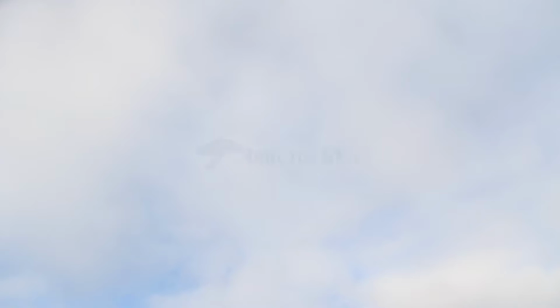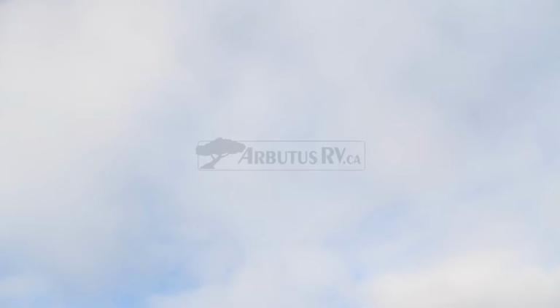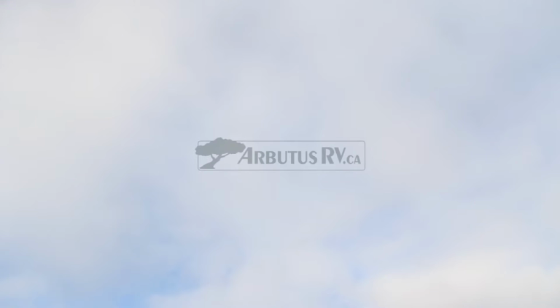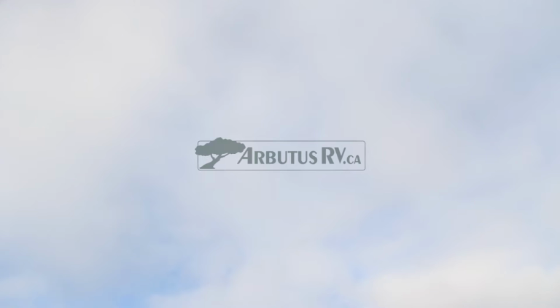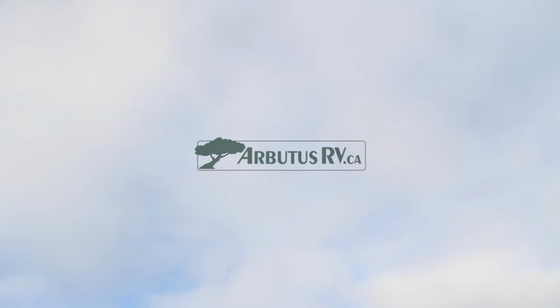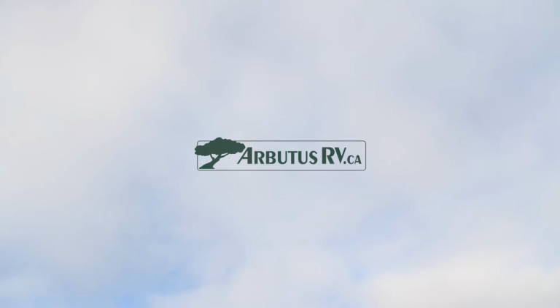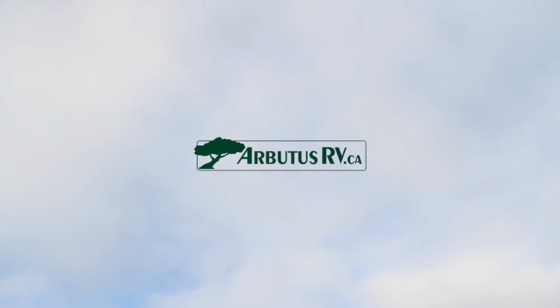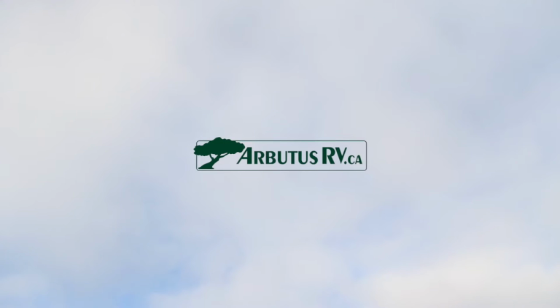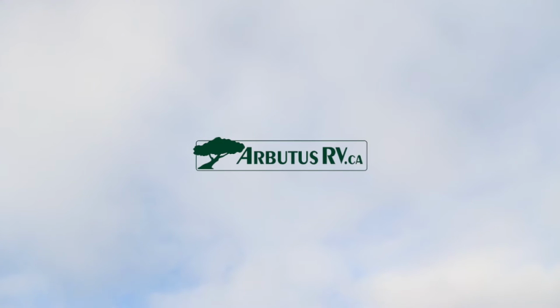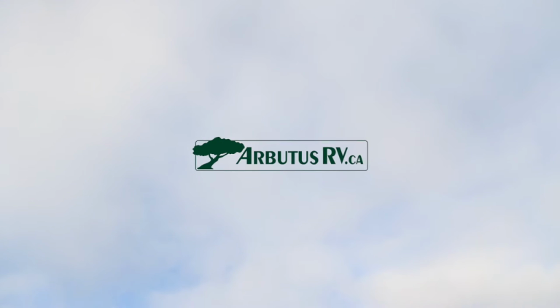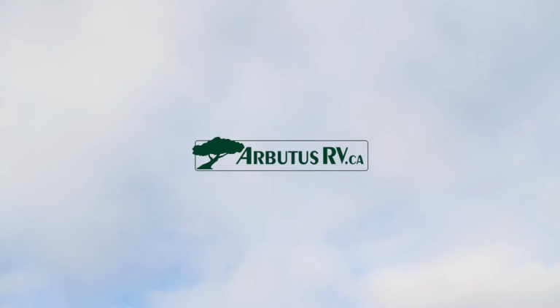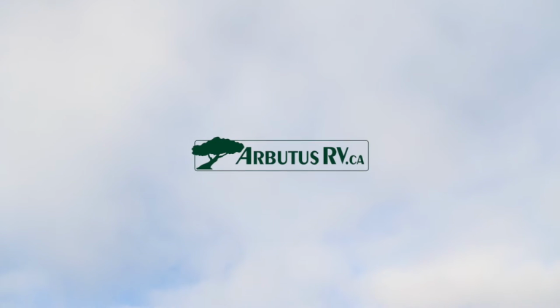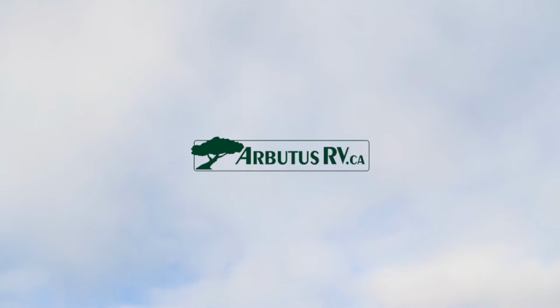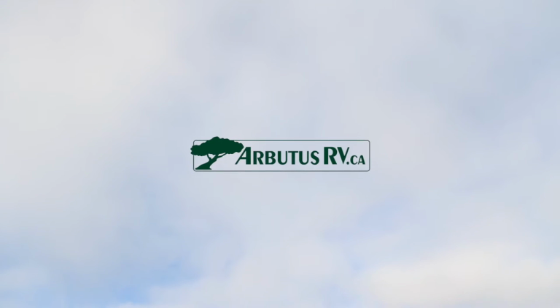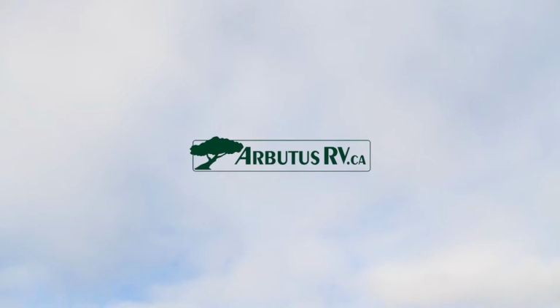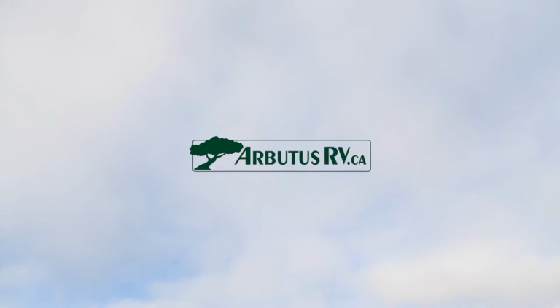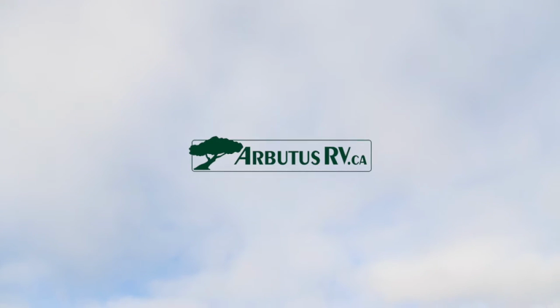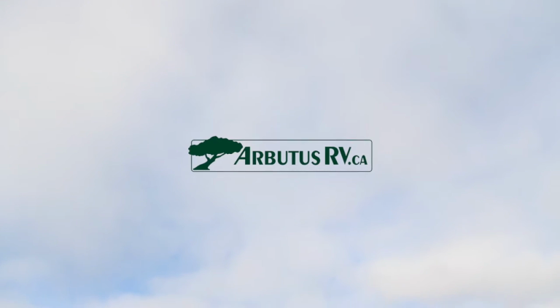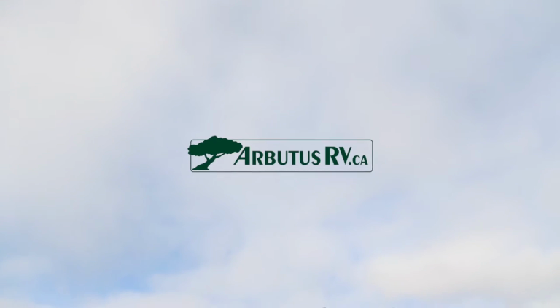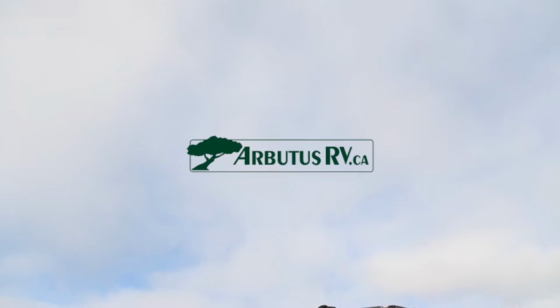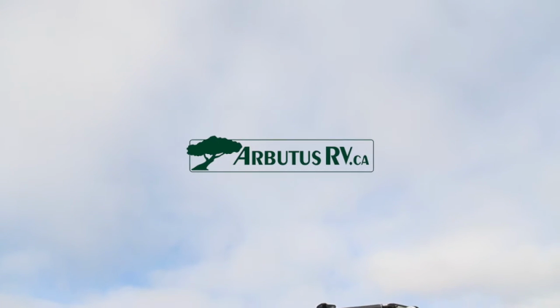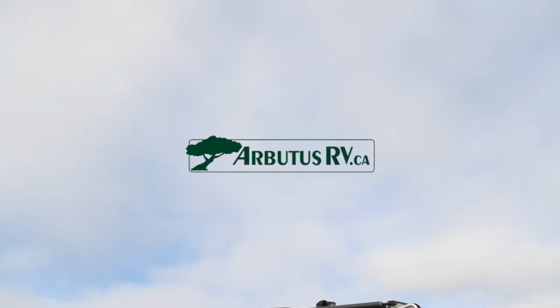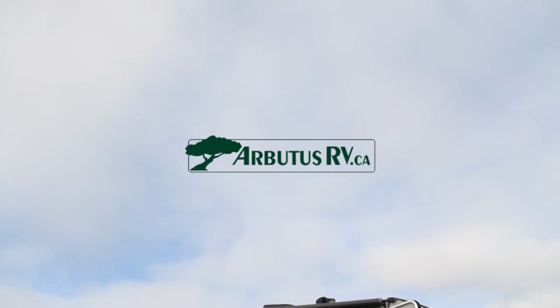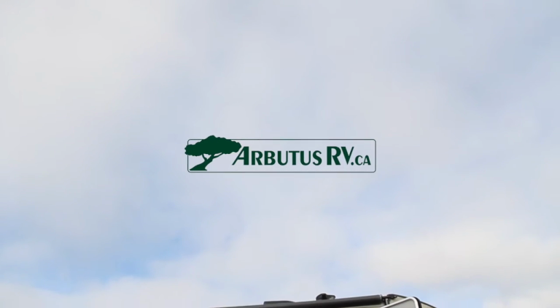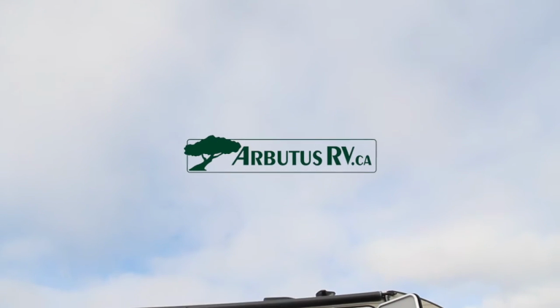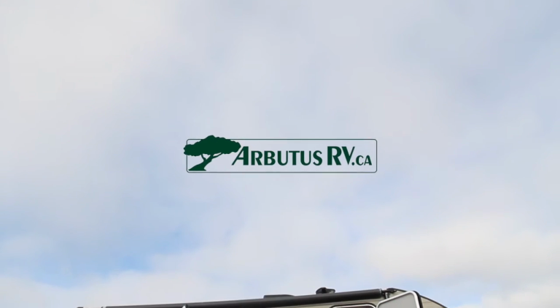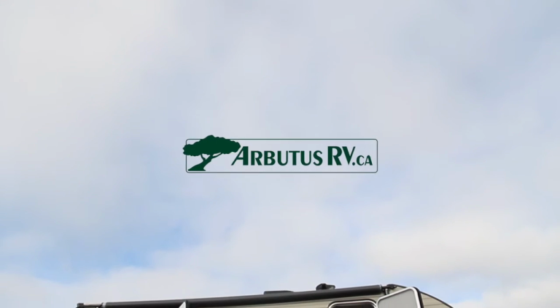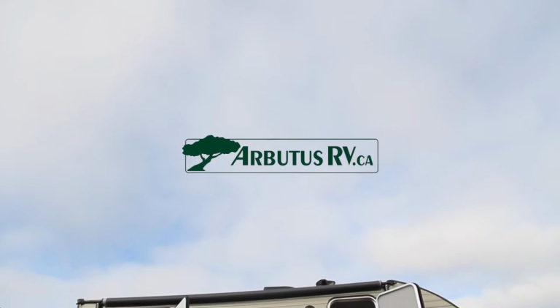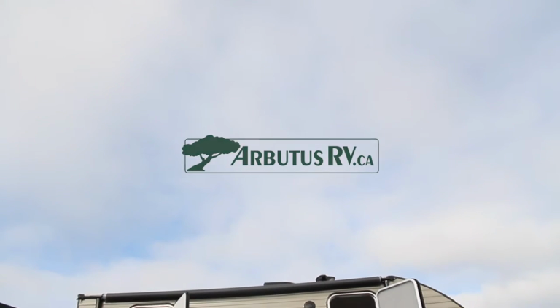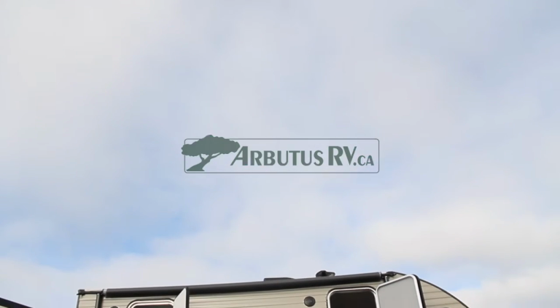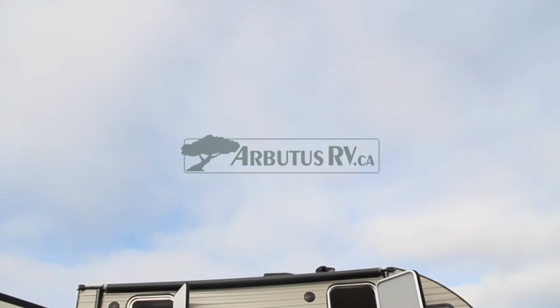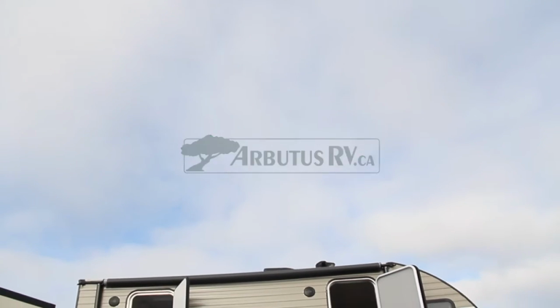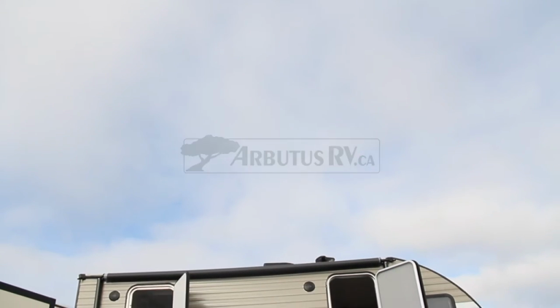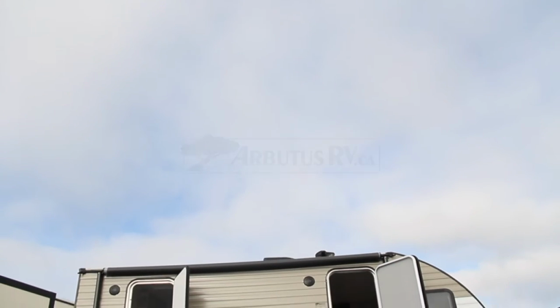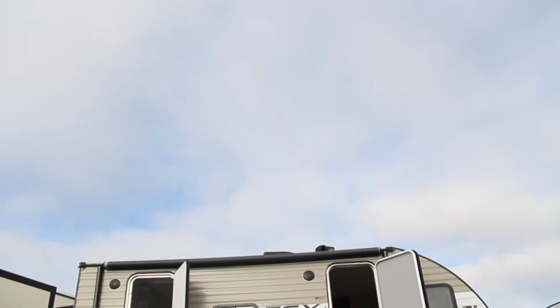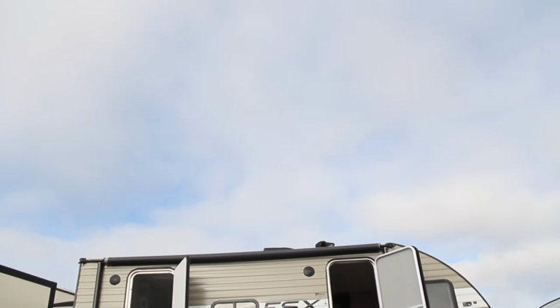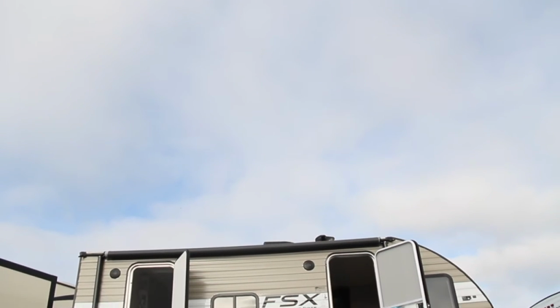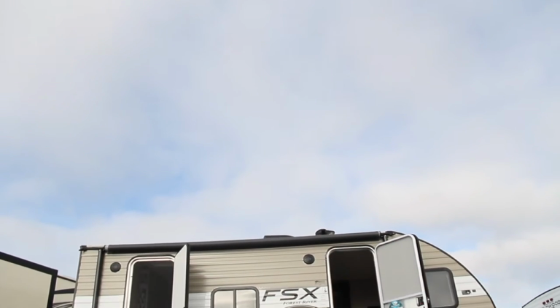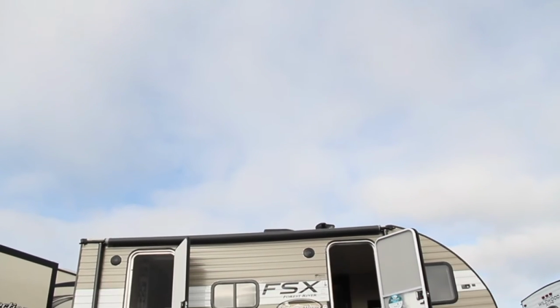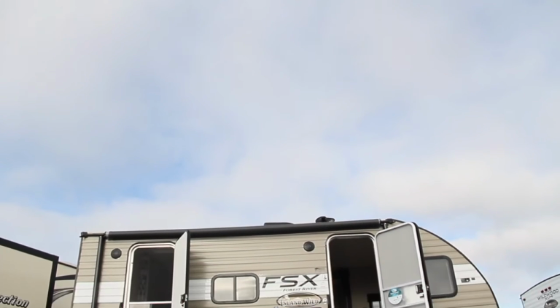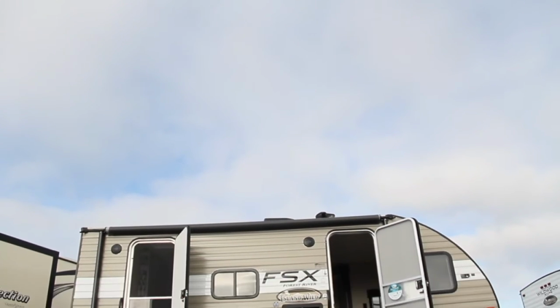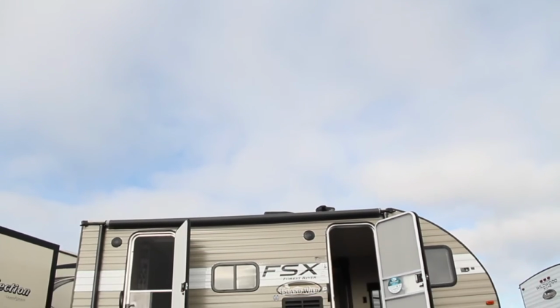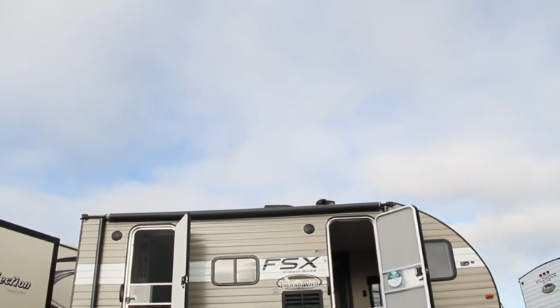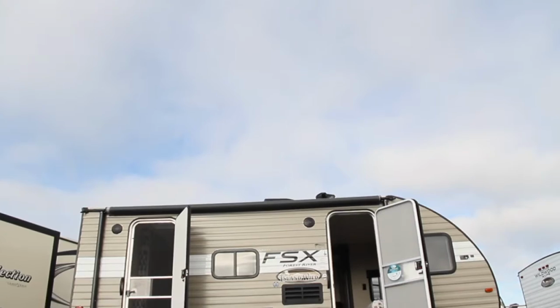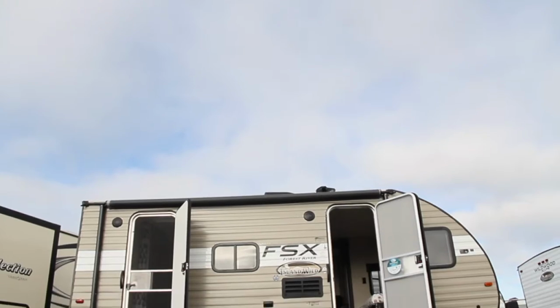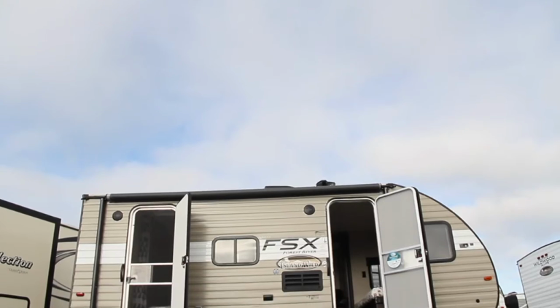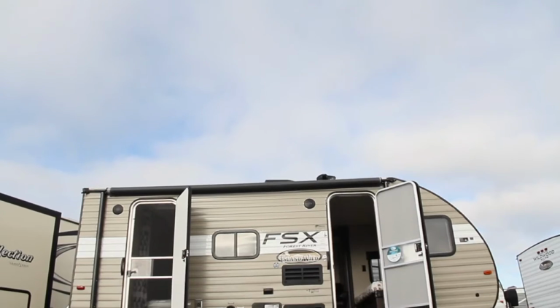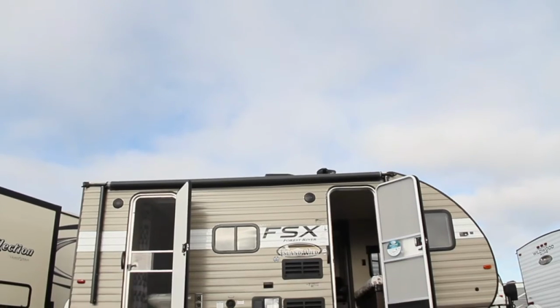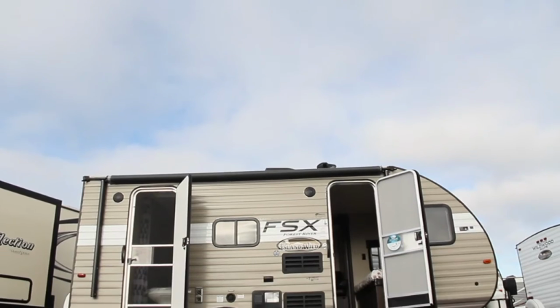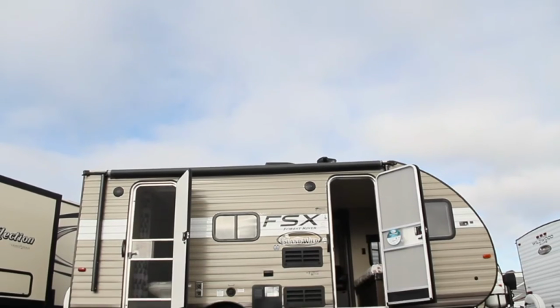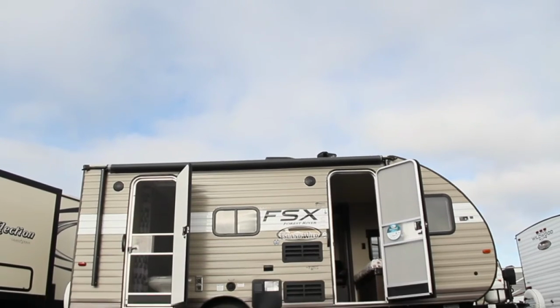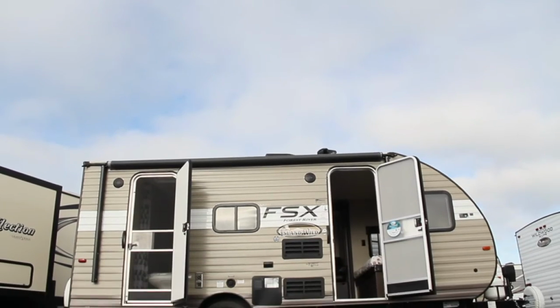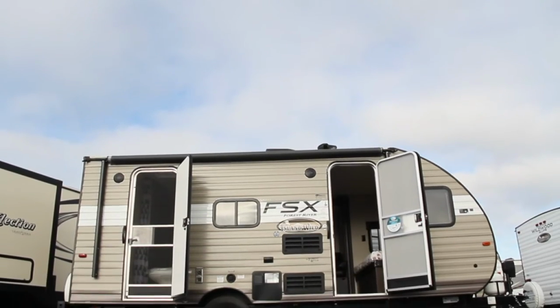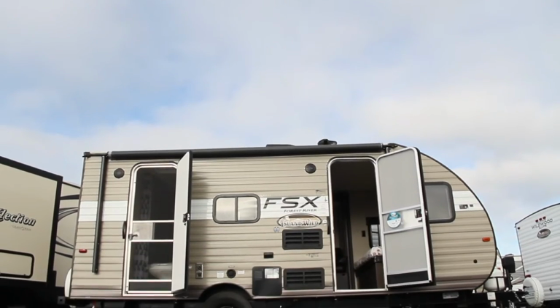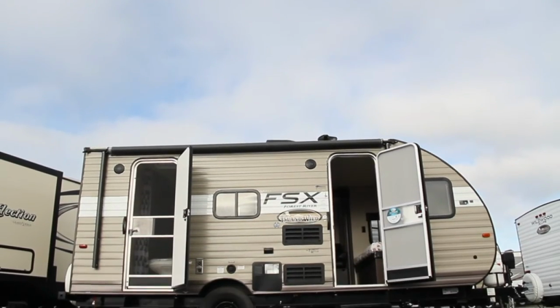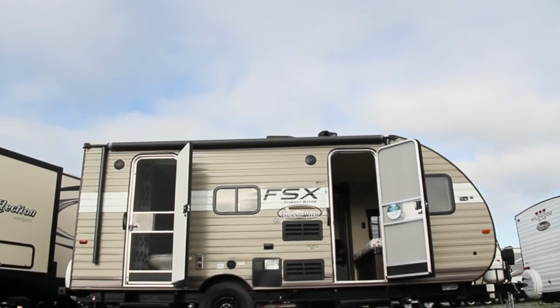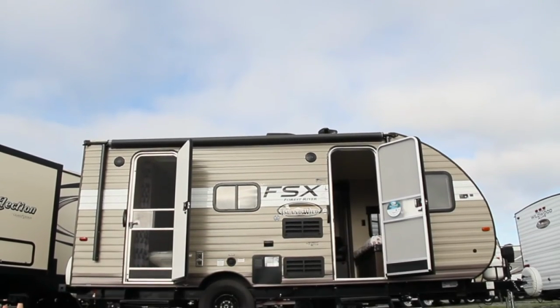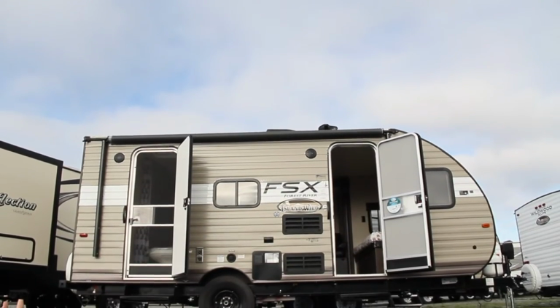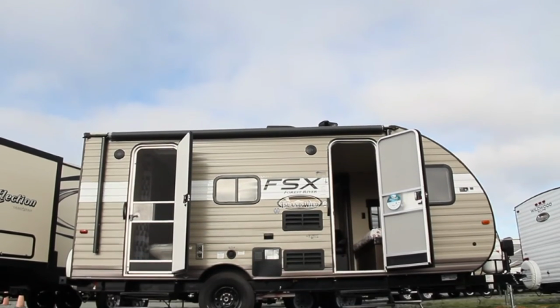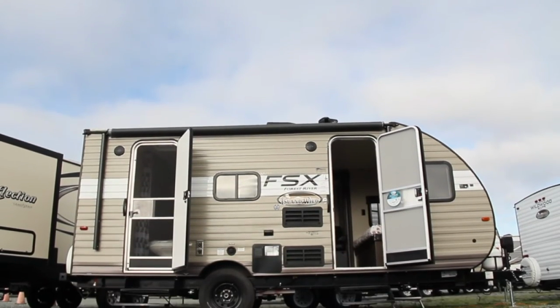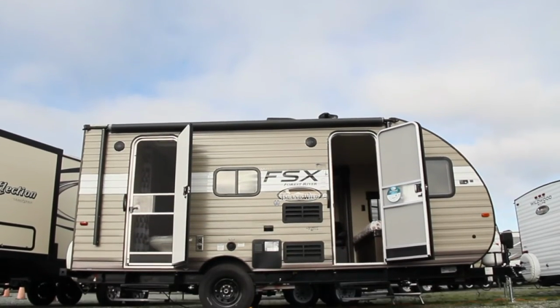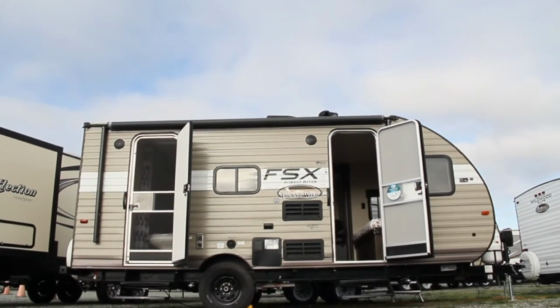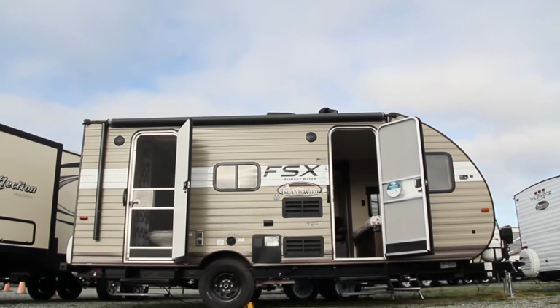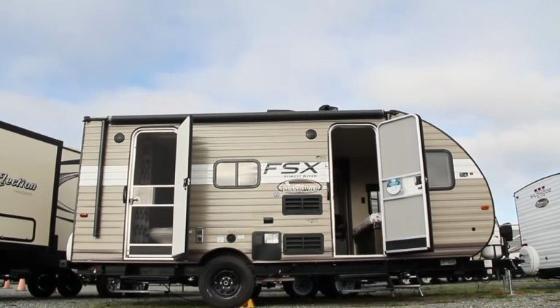Welcome to the 2019 Forest River FSX Island Wild 190SS, a small trailer with dual door access.